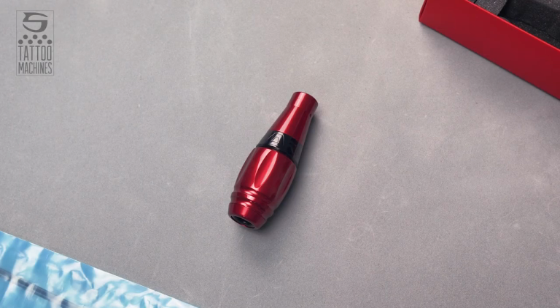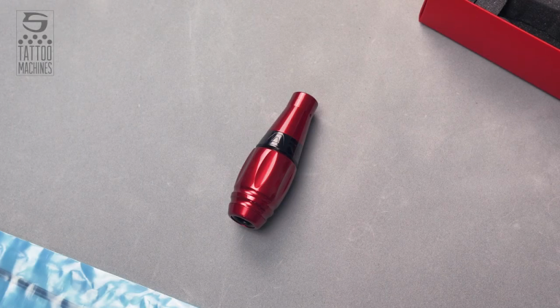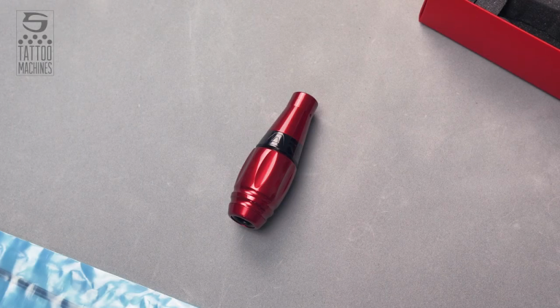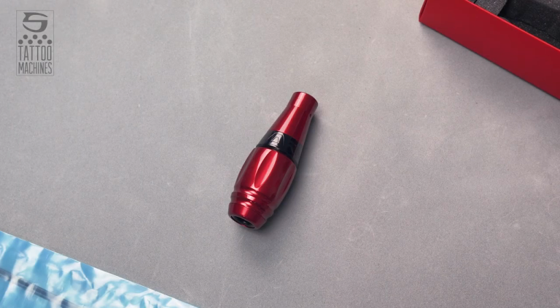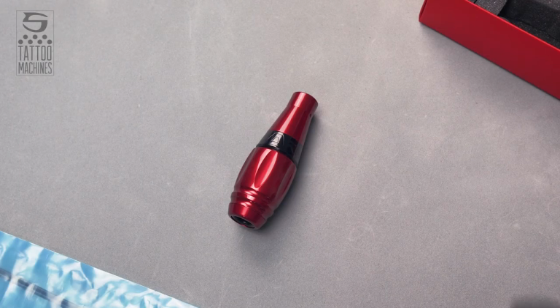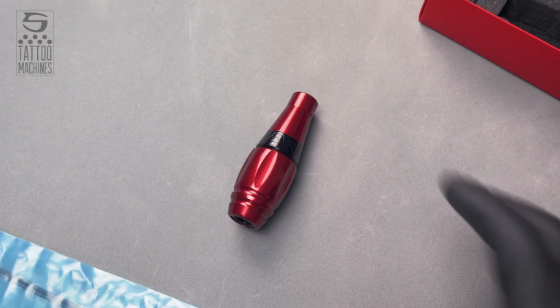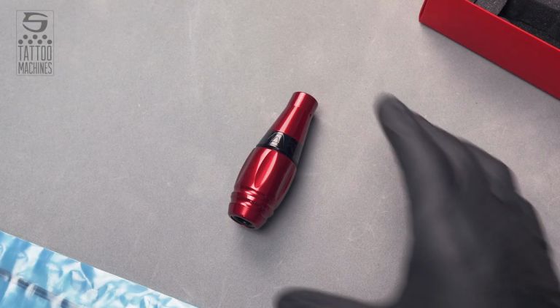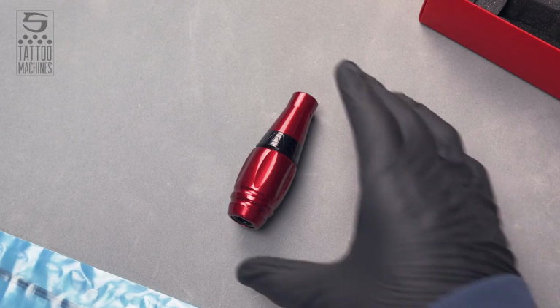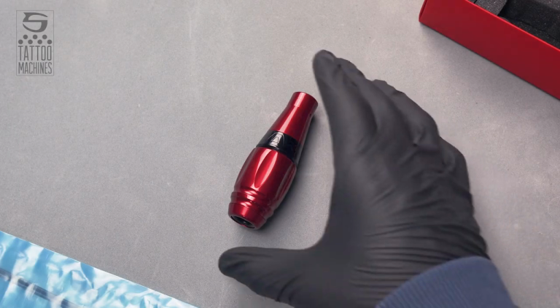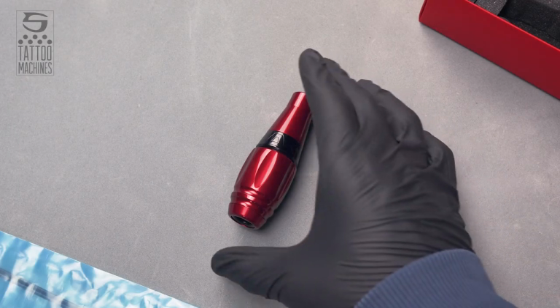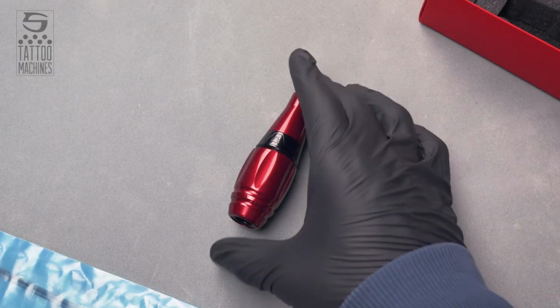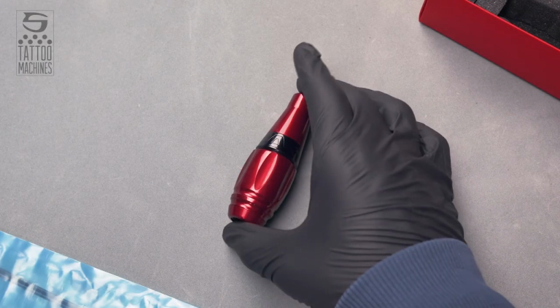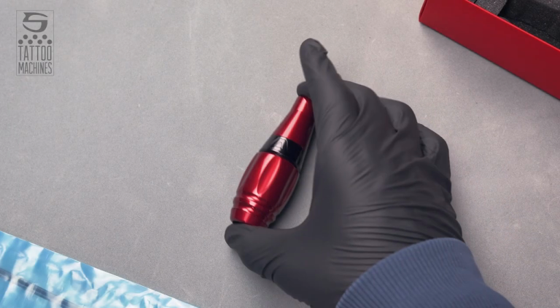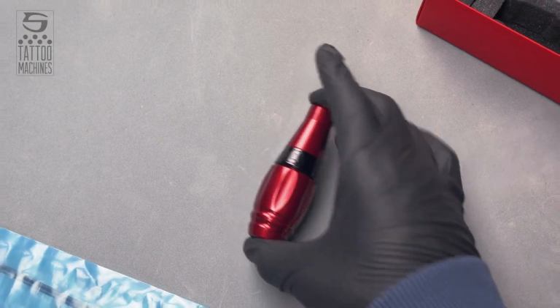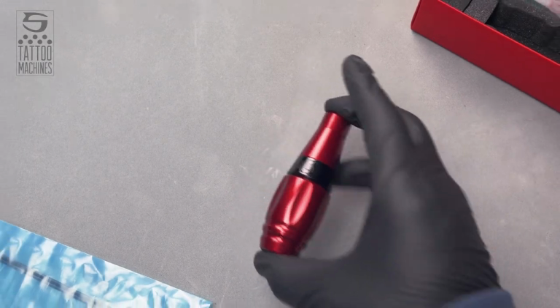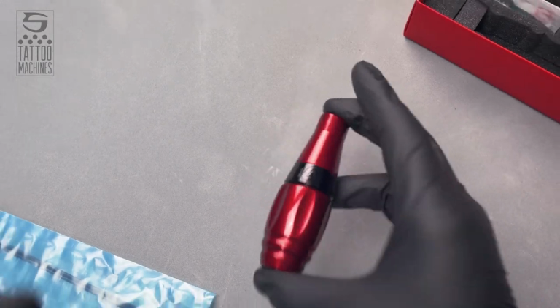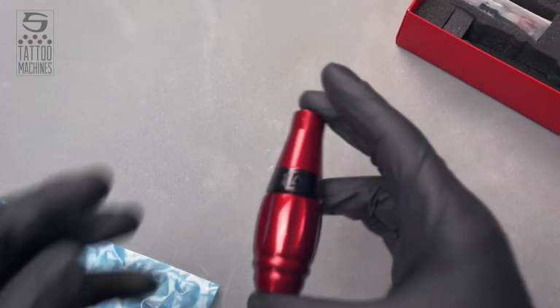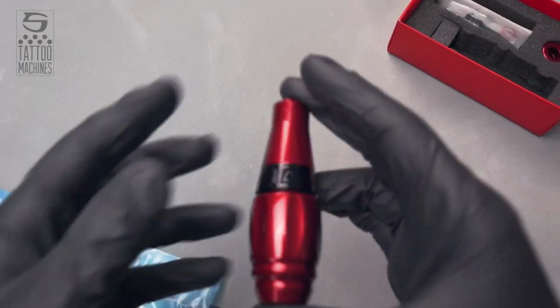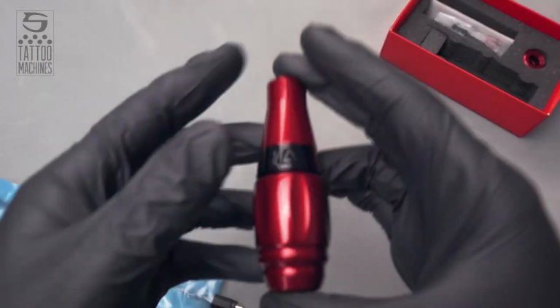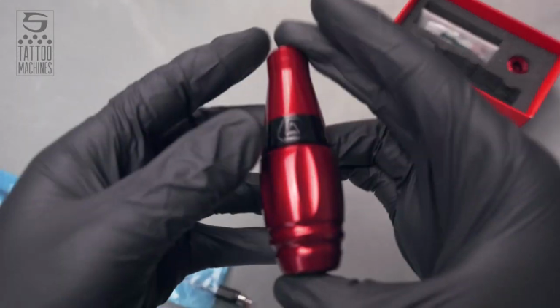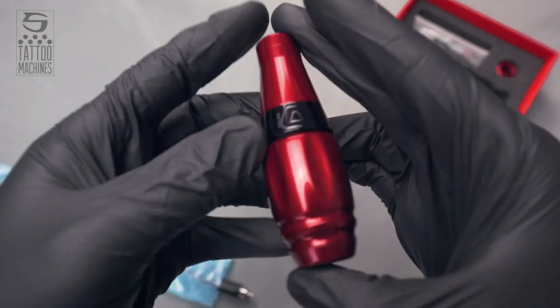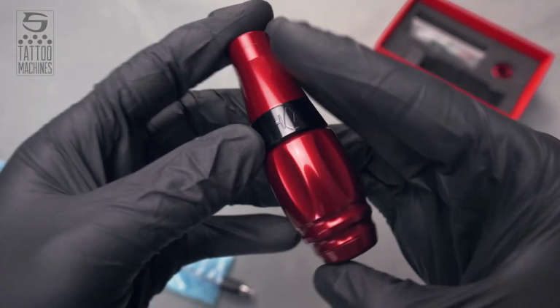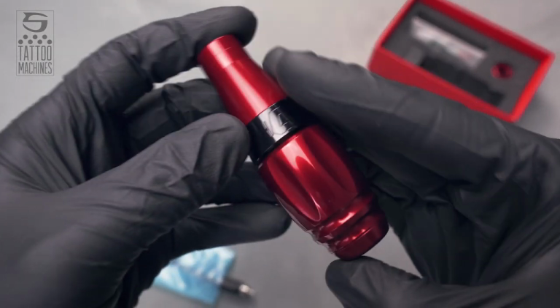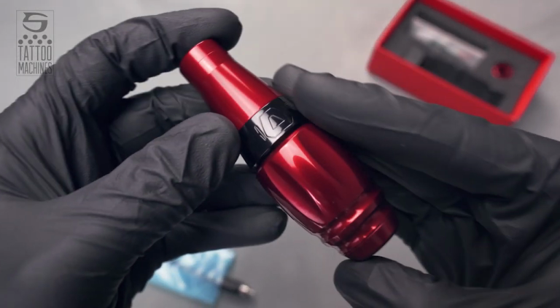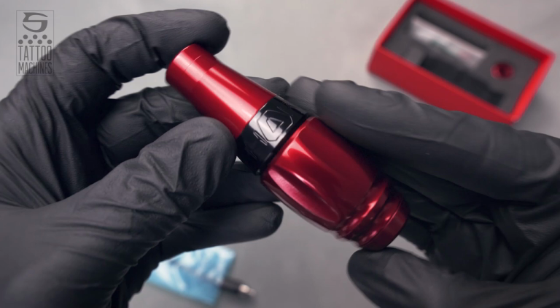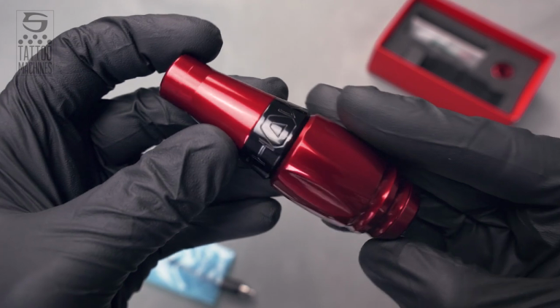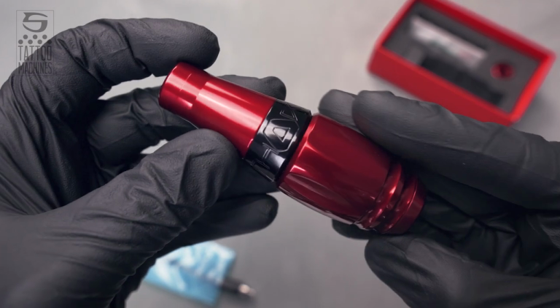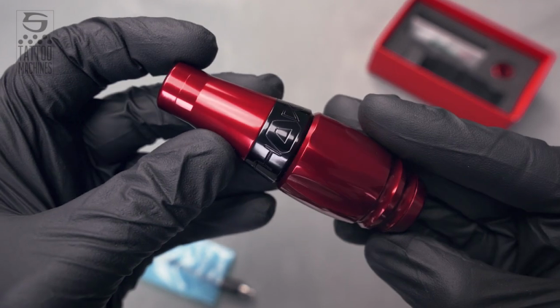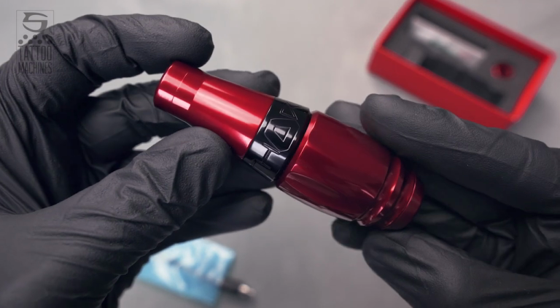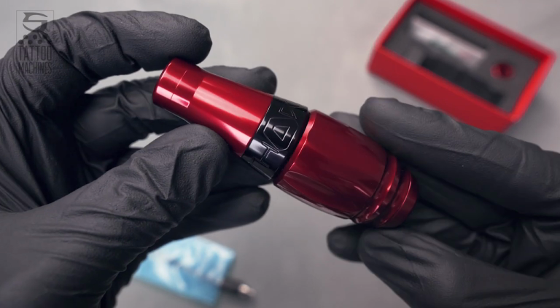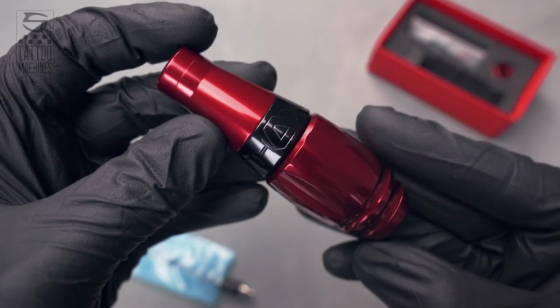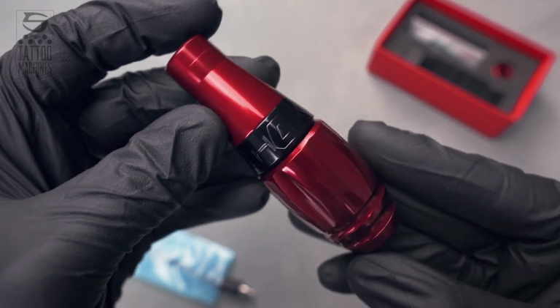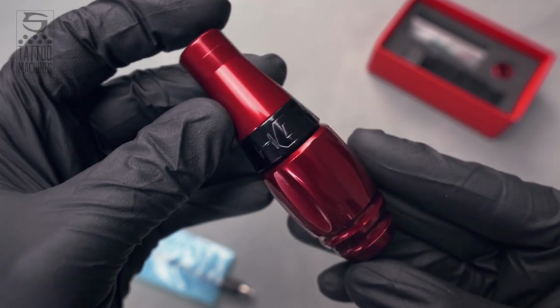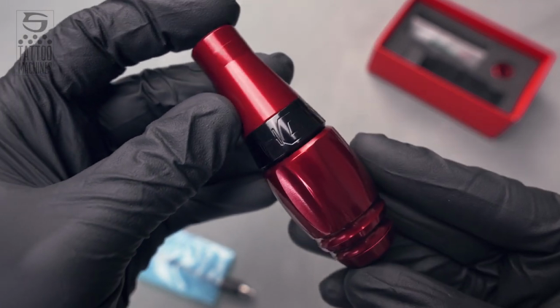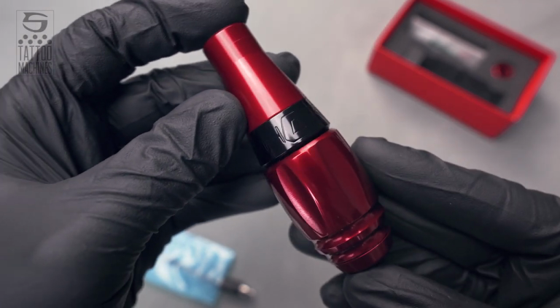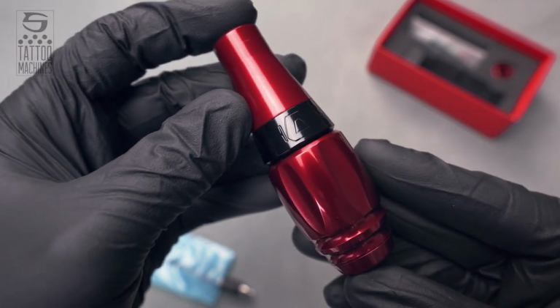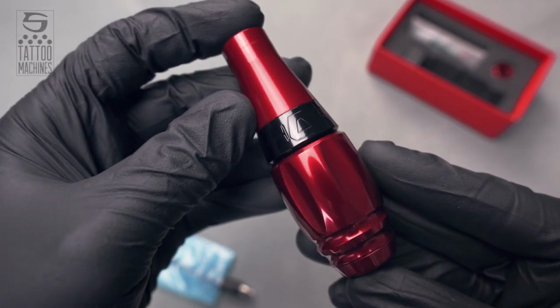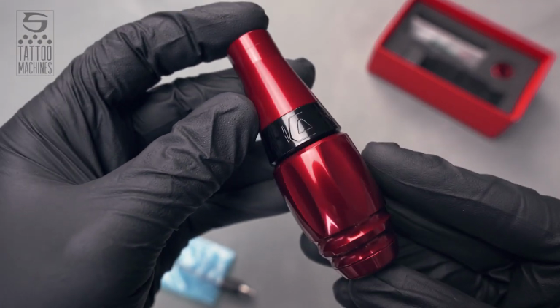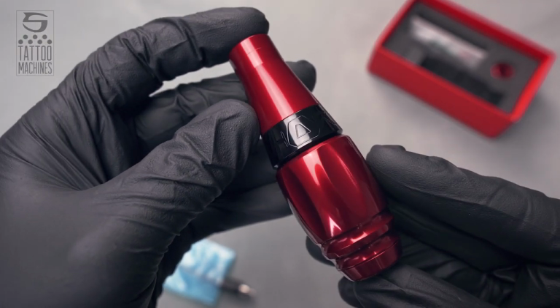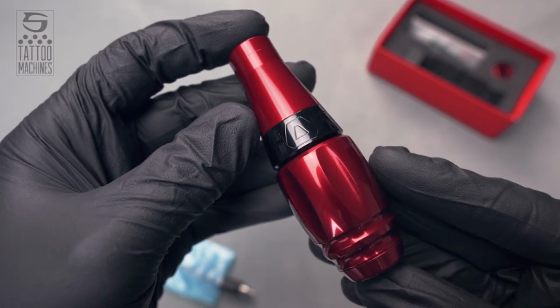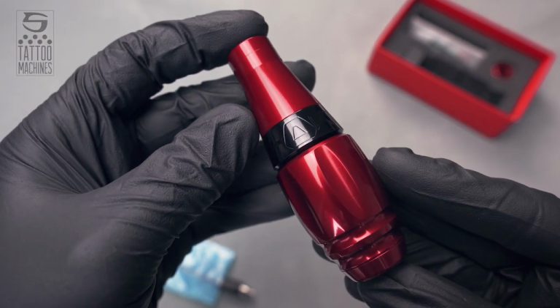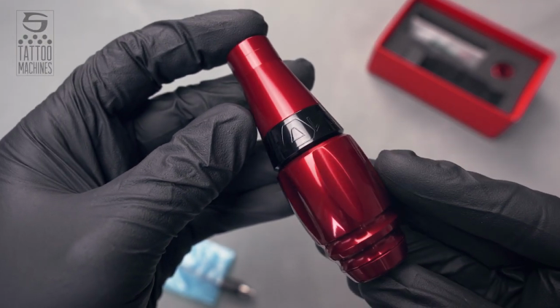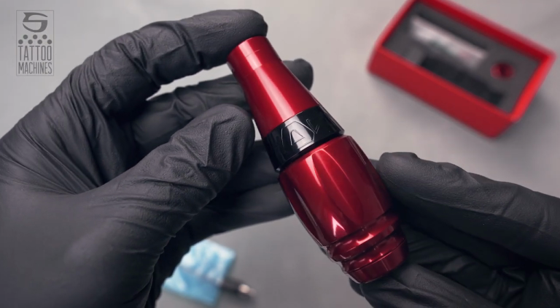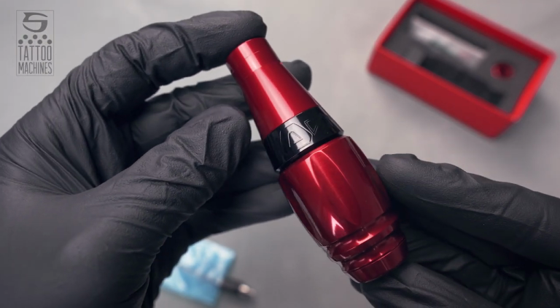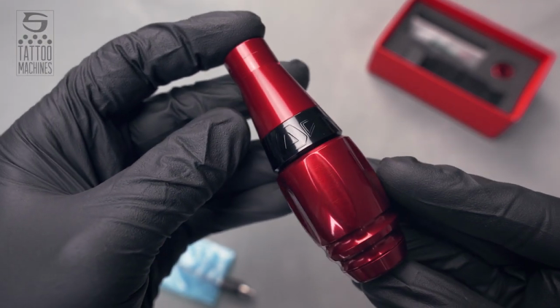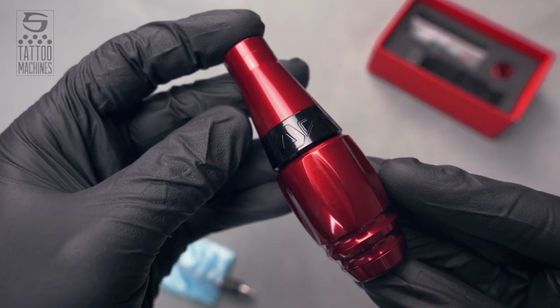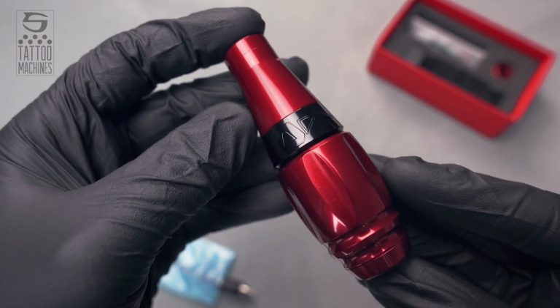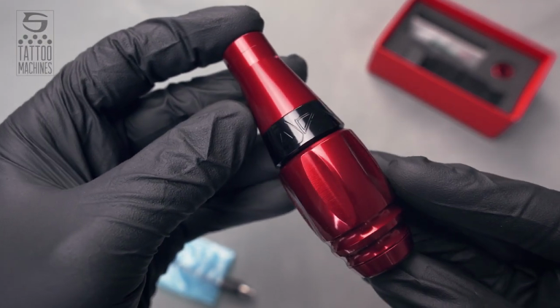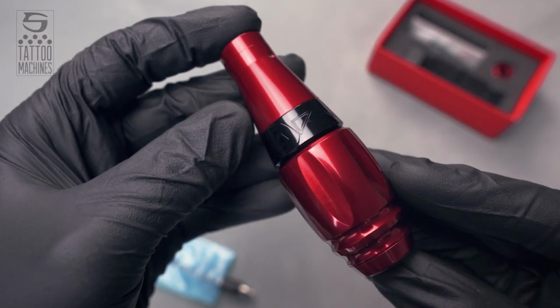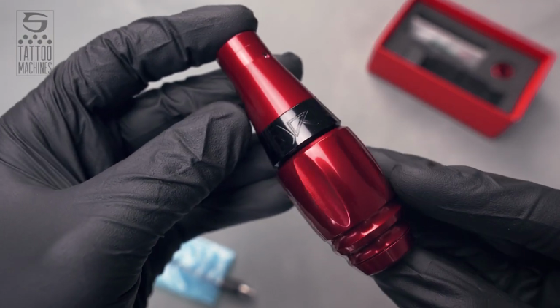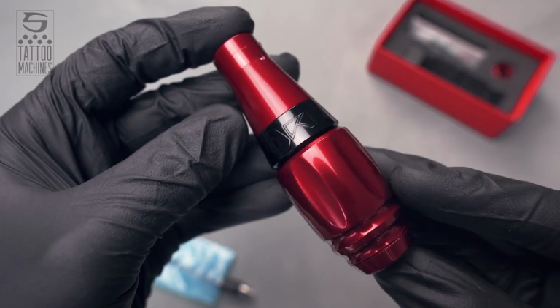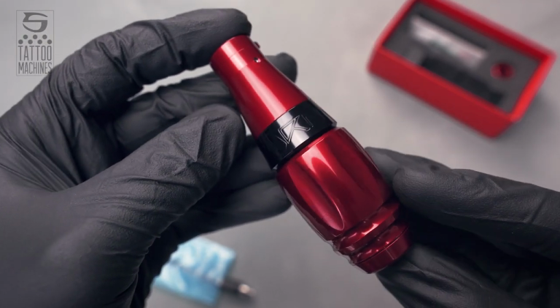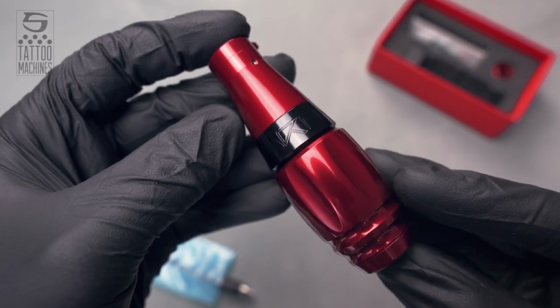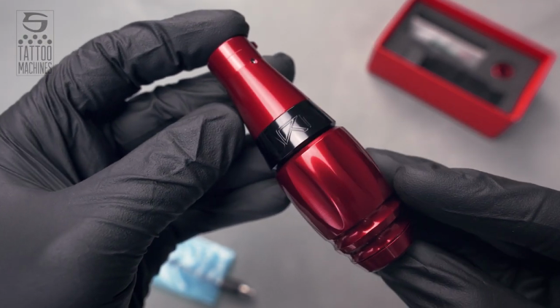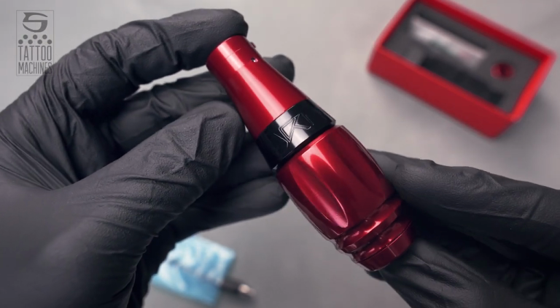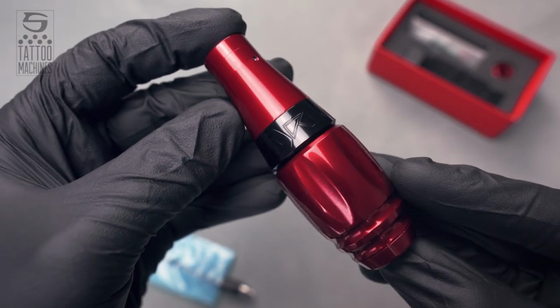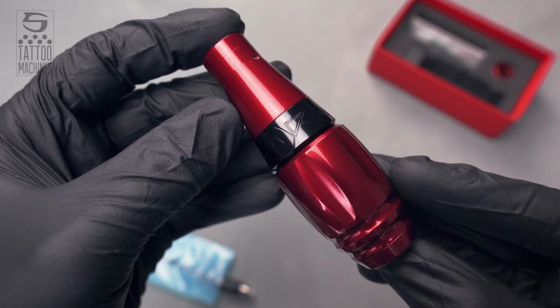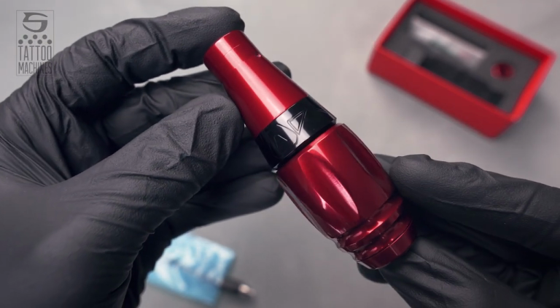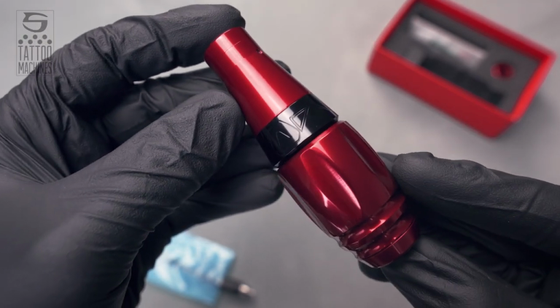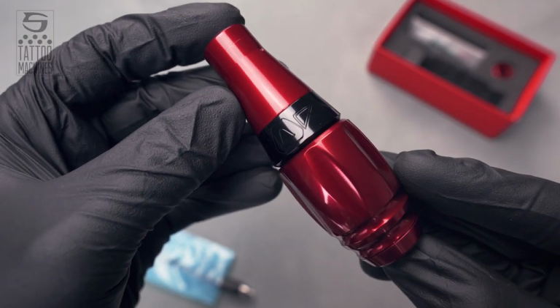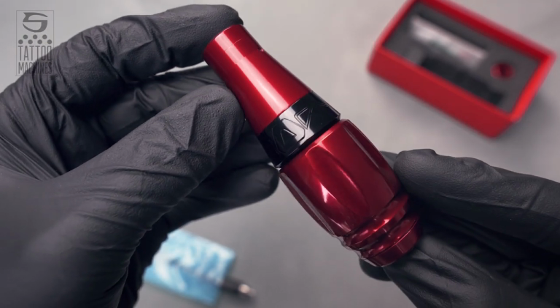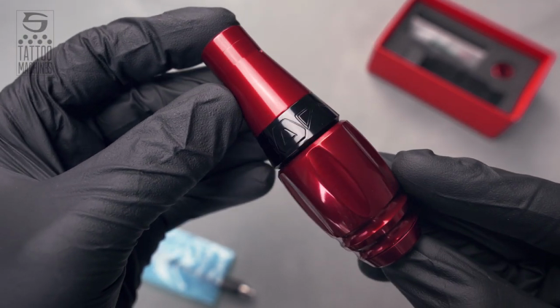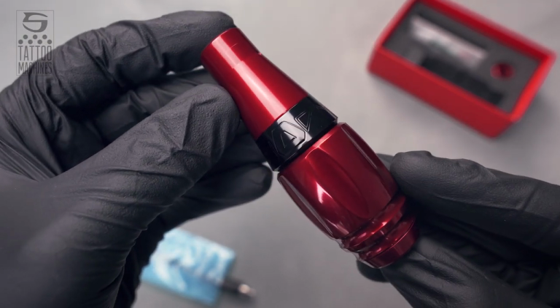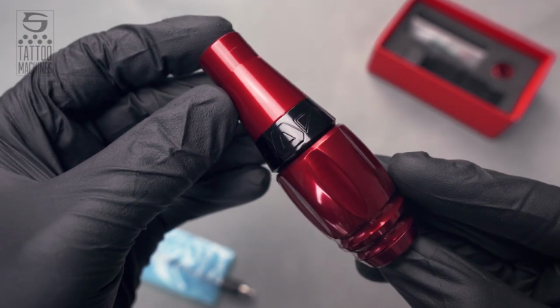Hi guys! Today we are going to show you how easily and effortlessly you can wrap your Stigma Thorn pen in two different ways.